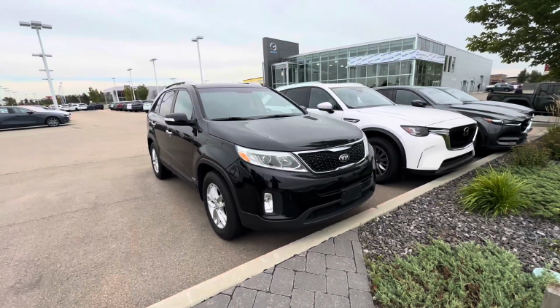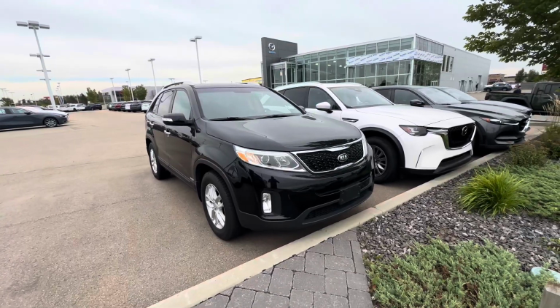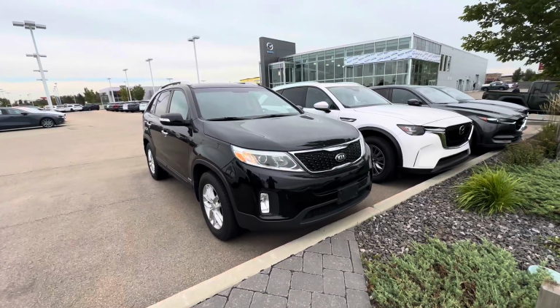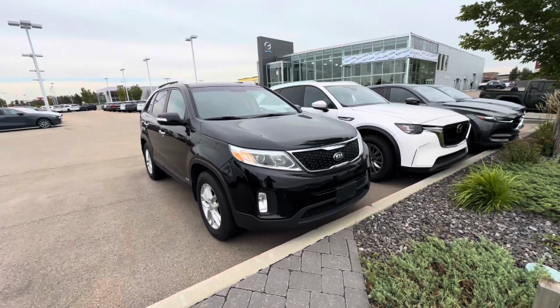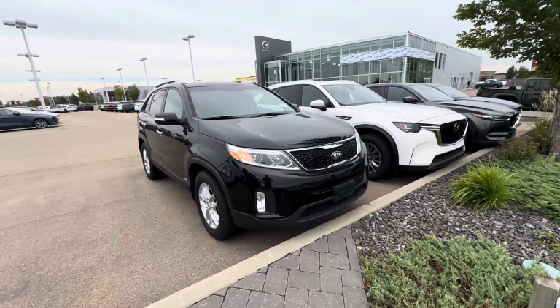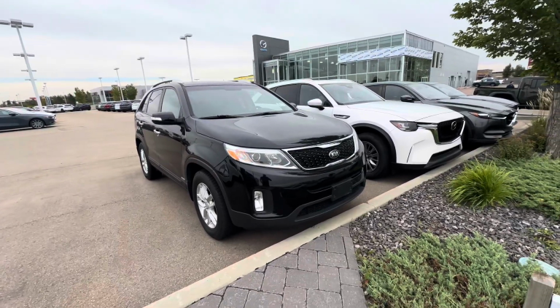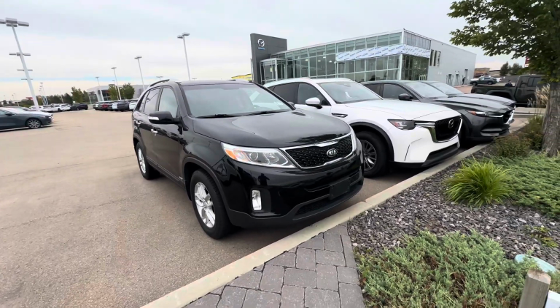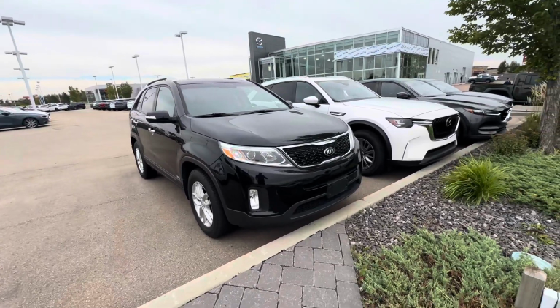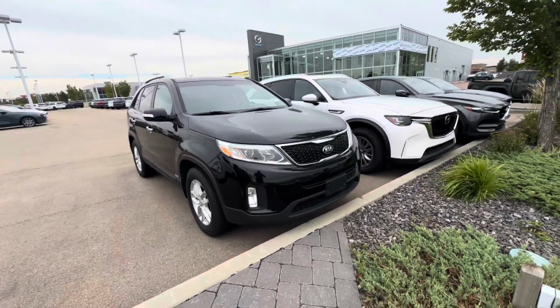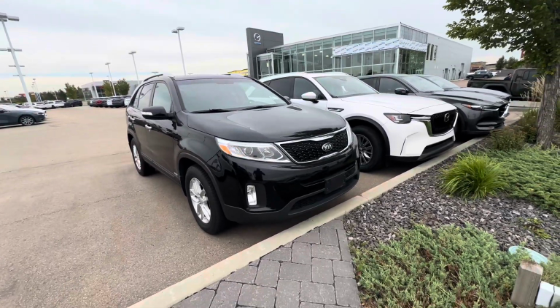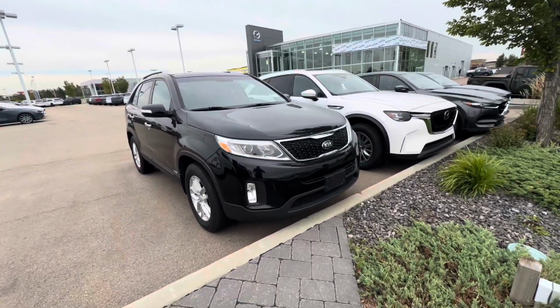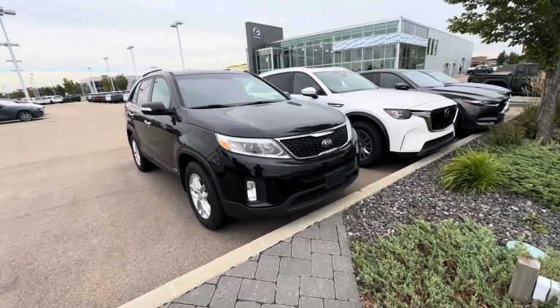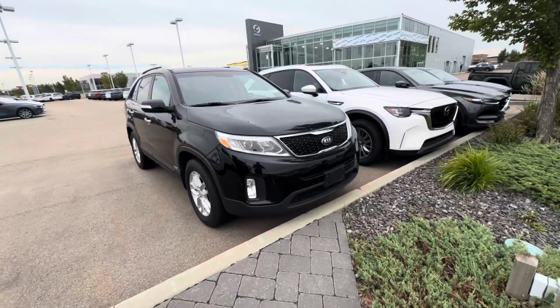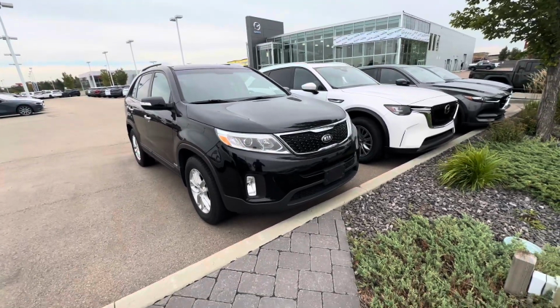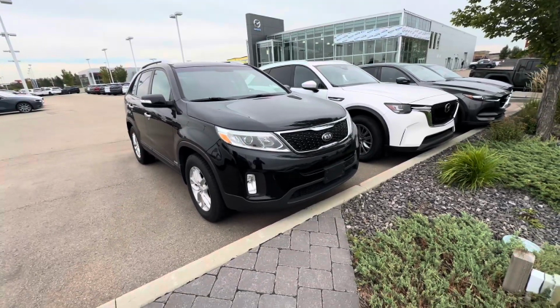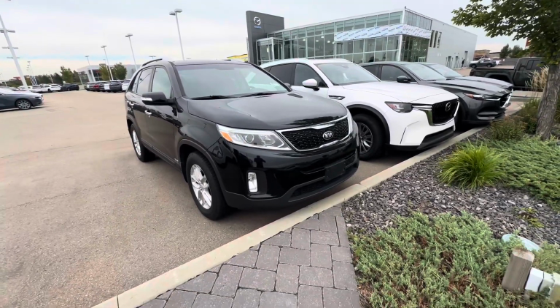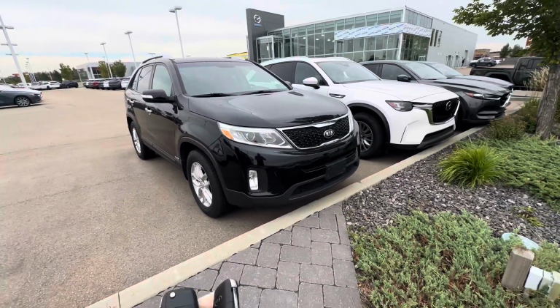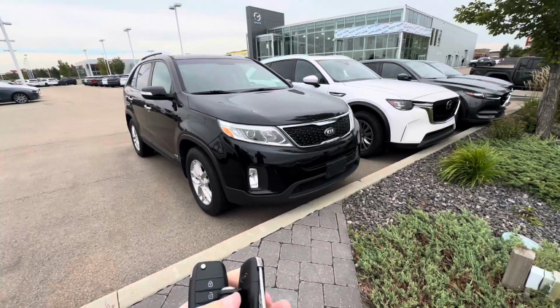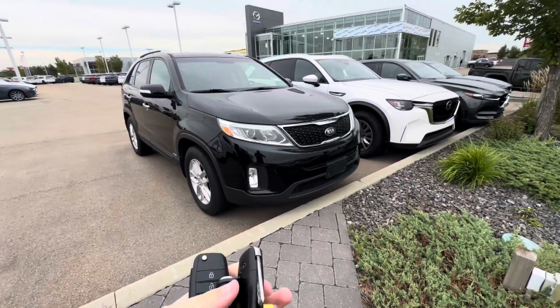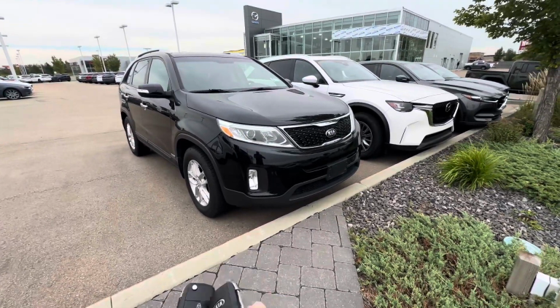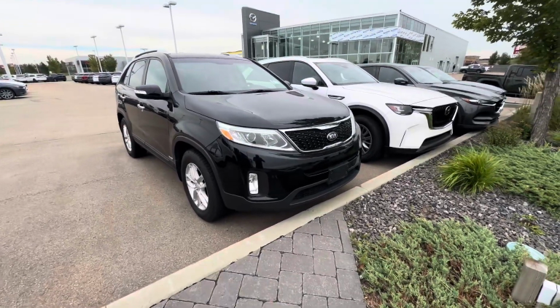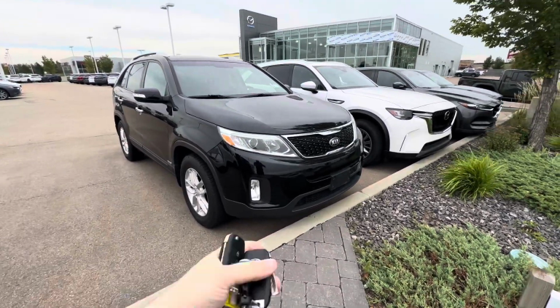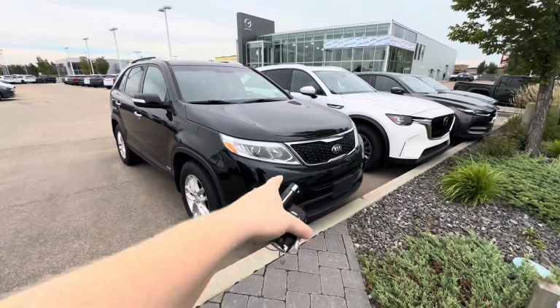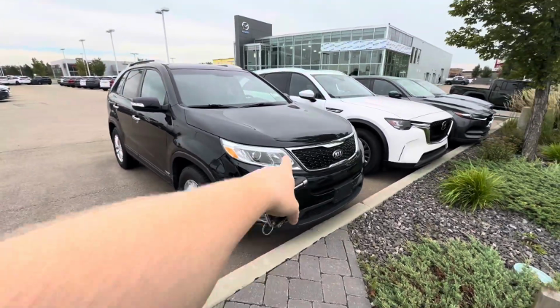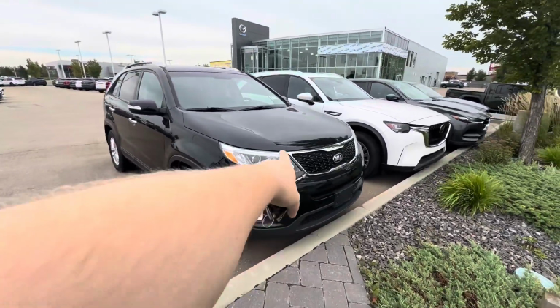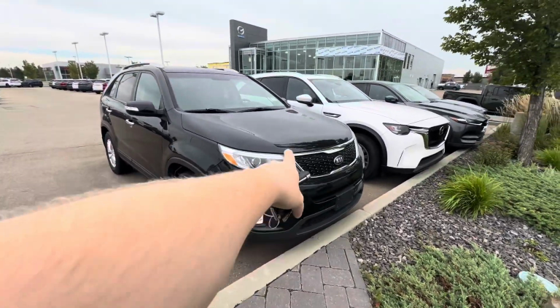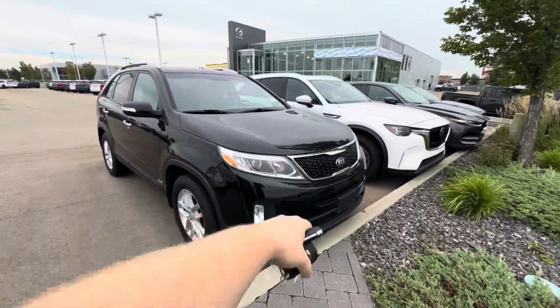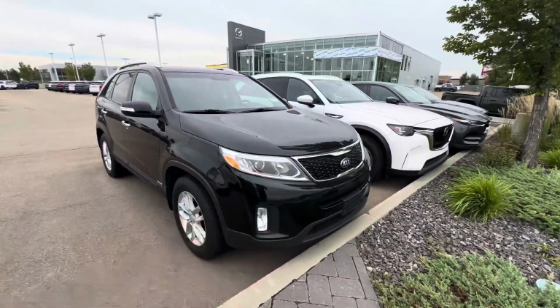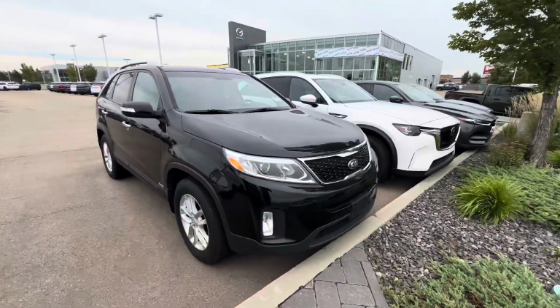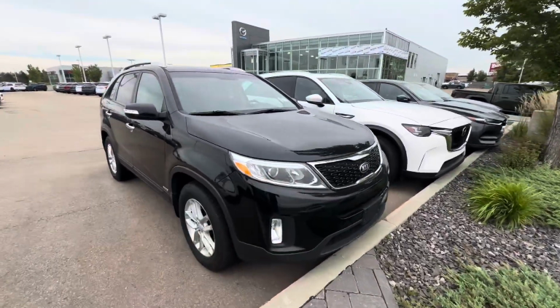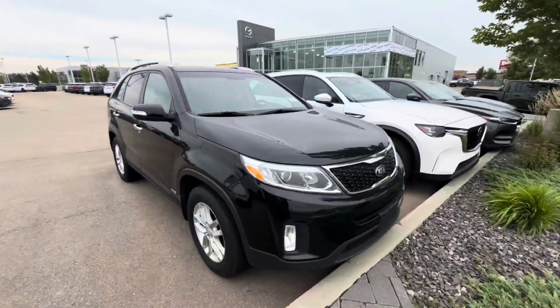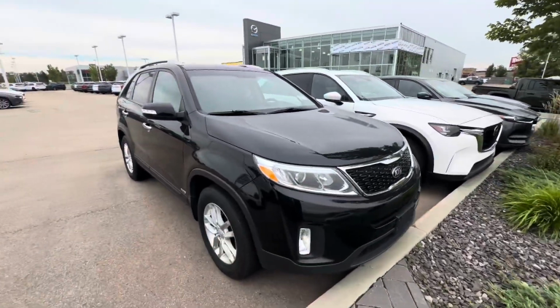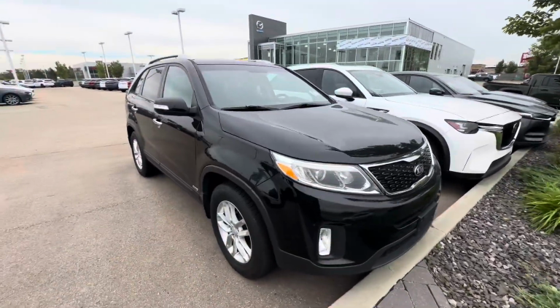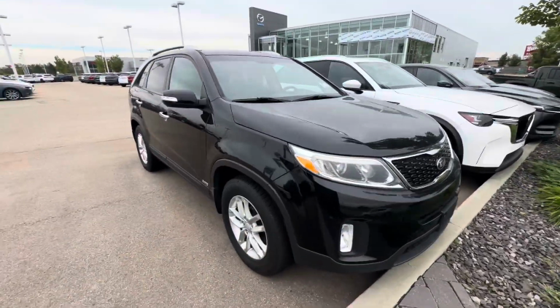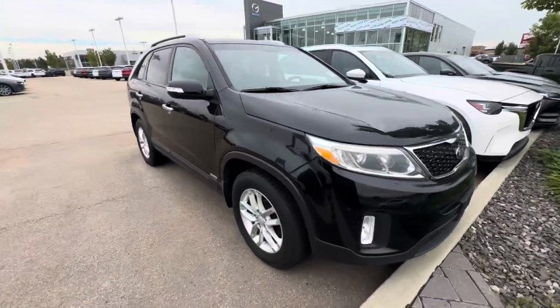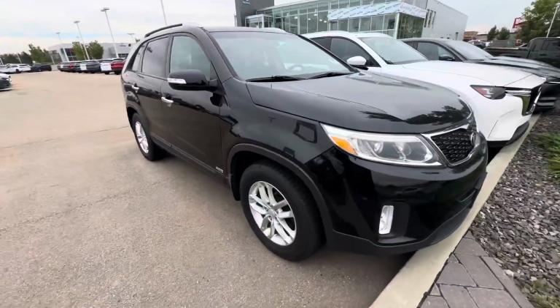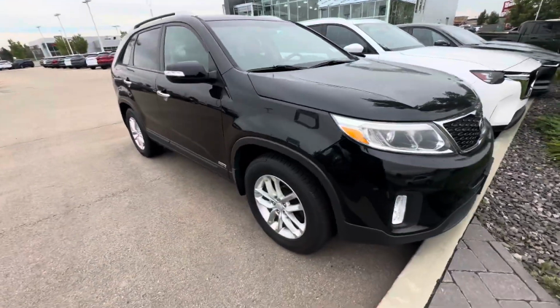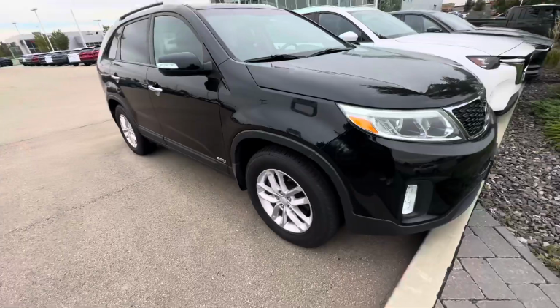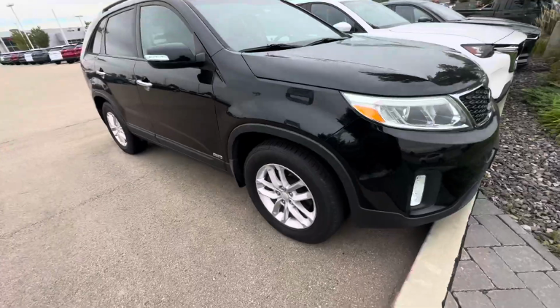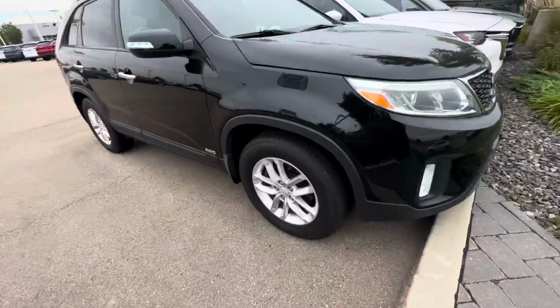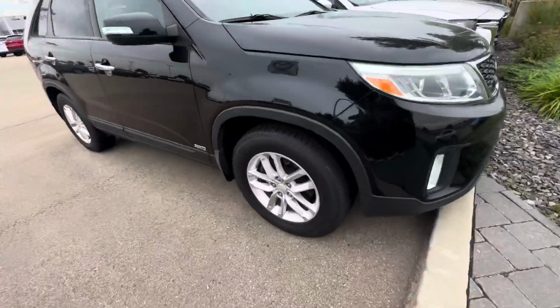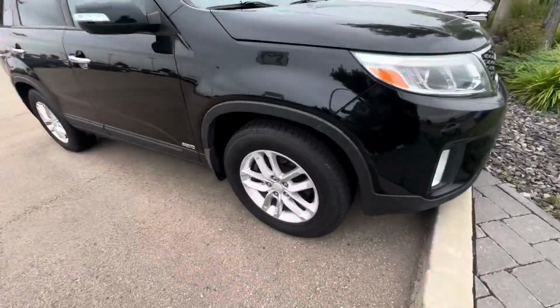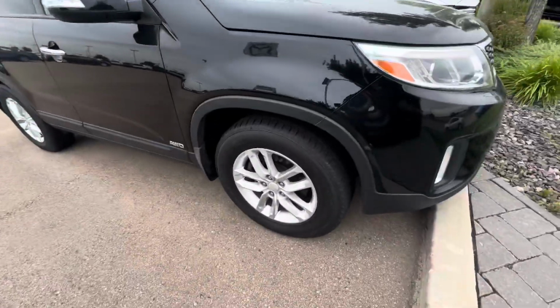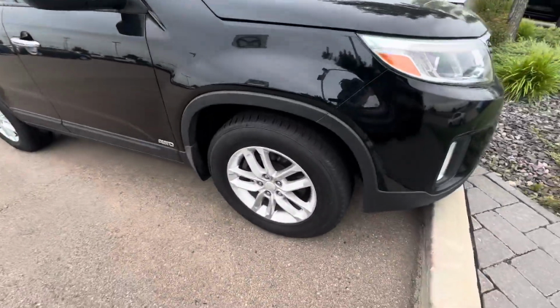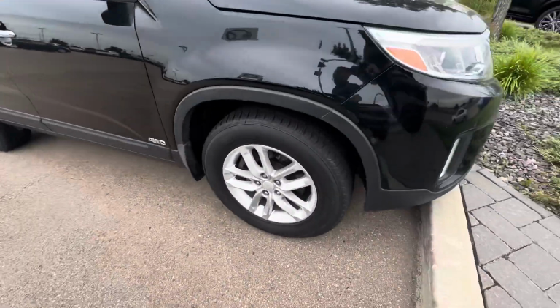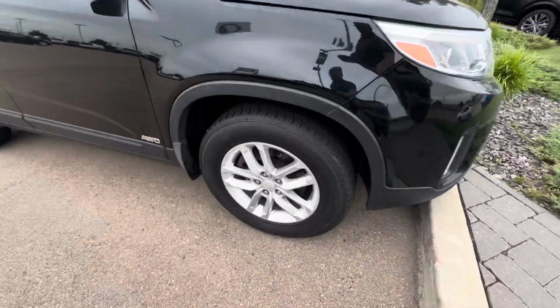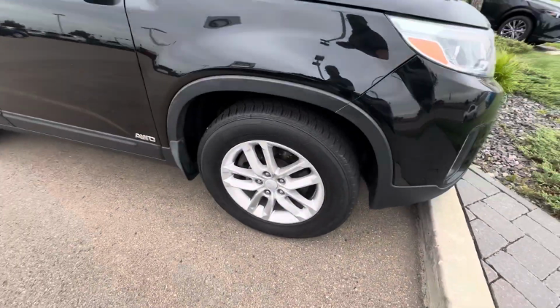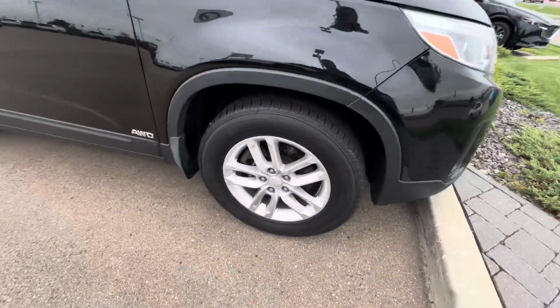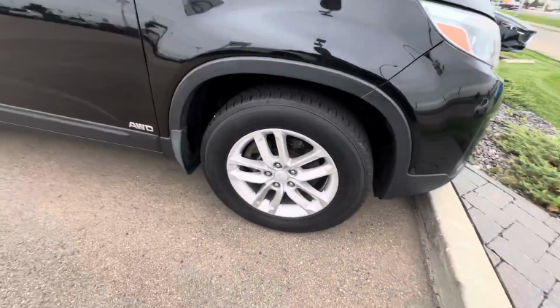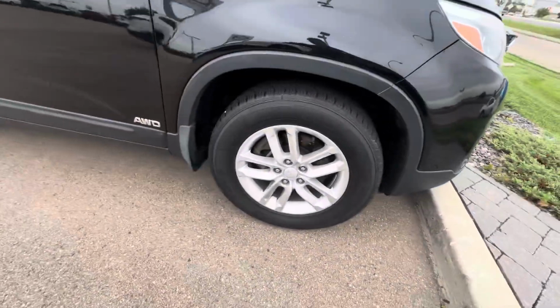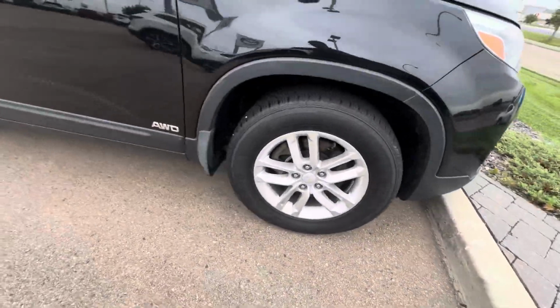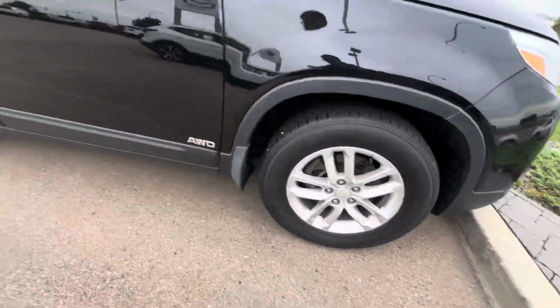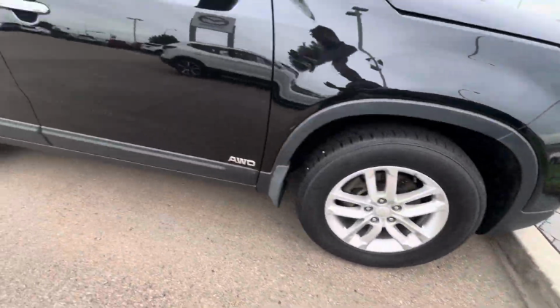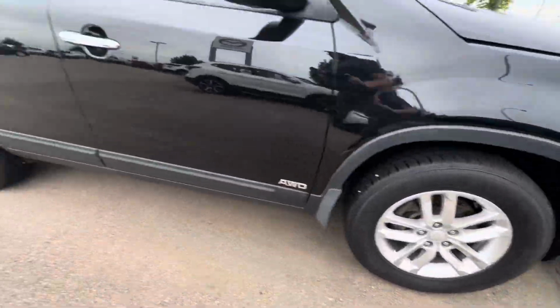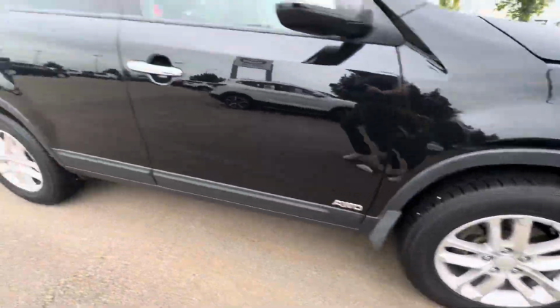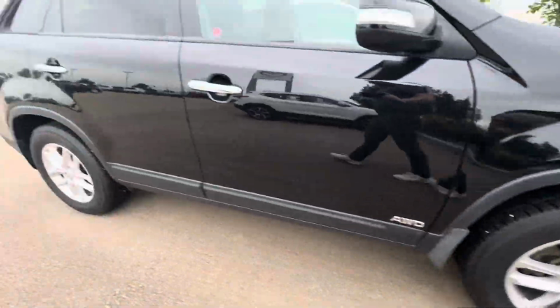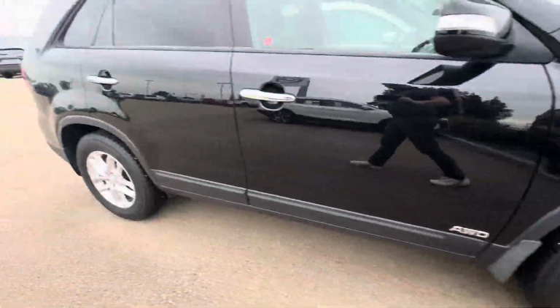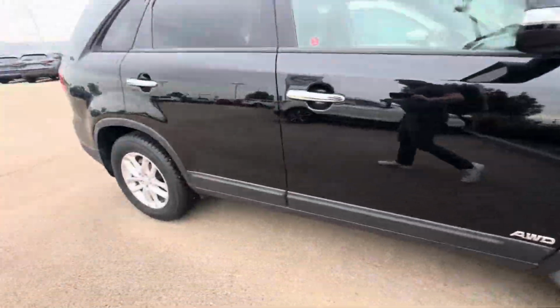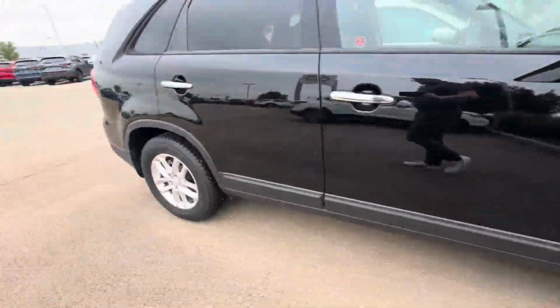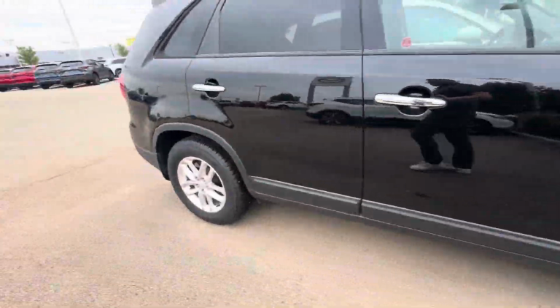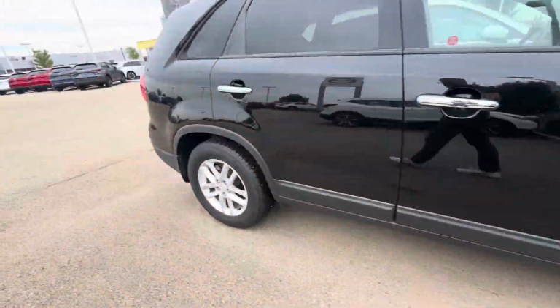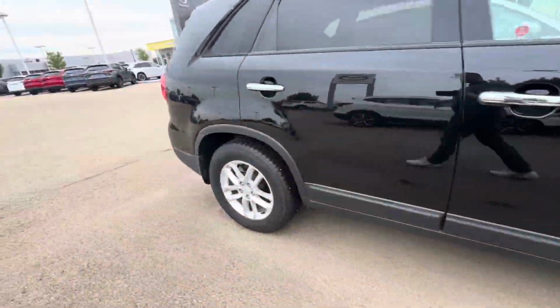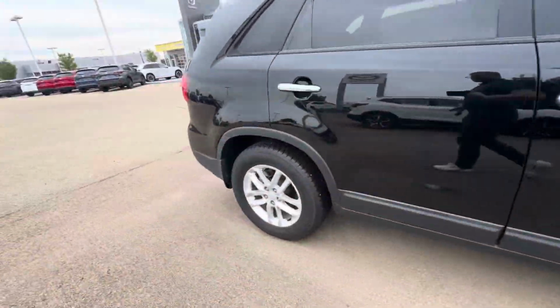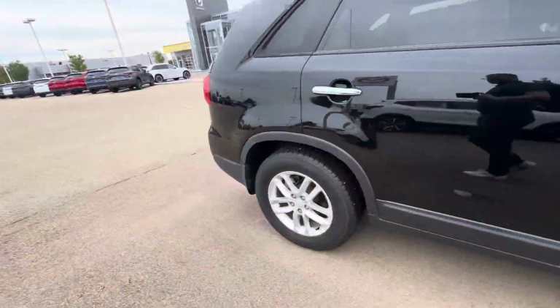The vehicle comes to us in great condition with two keys. Looks like it's got self-leveling front headlights. Tires and rims are in great condition as well.